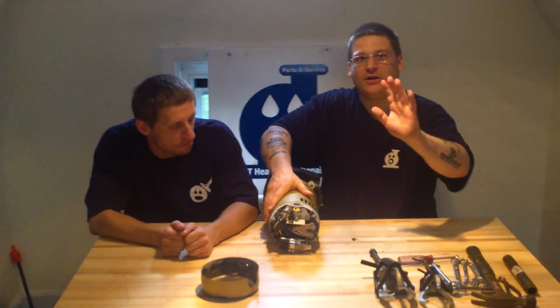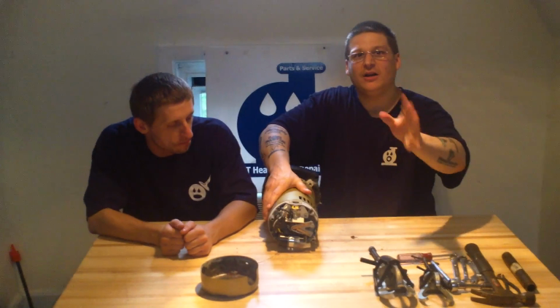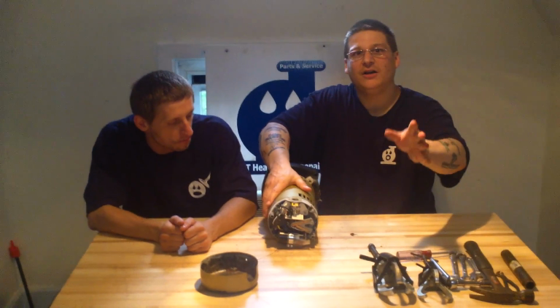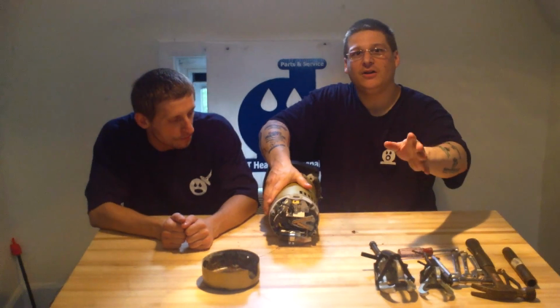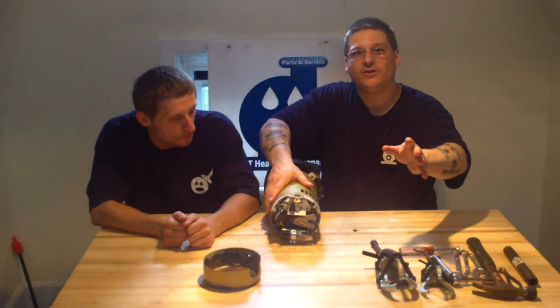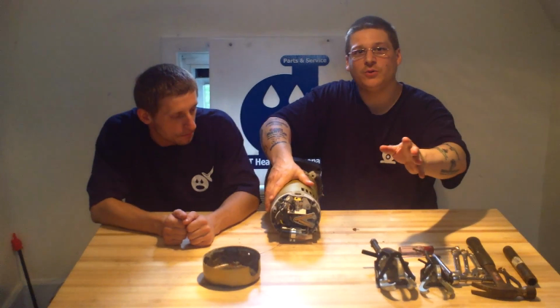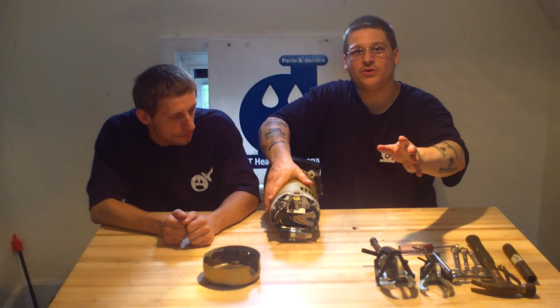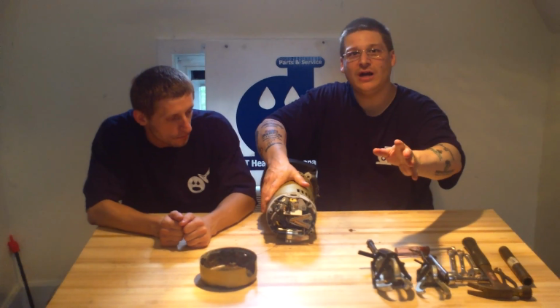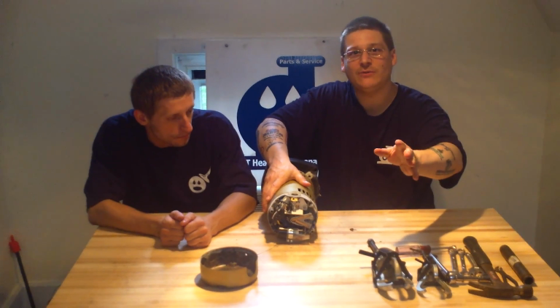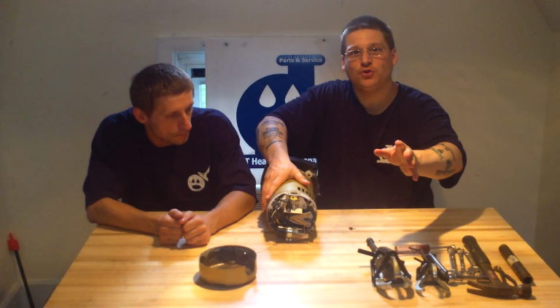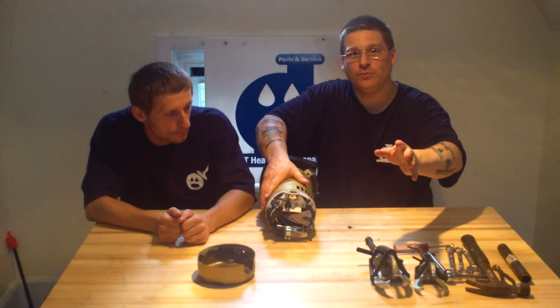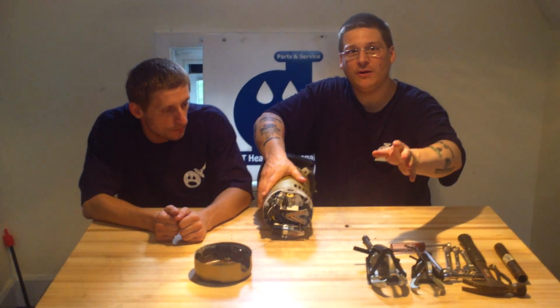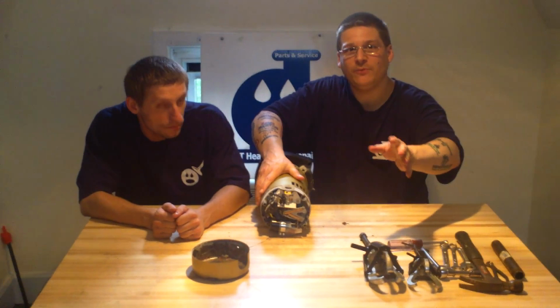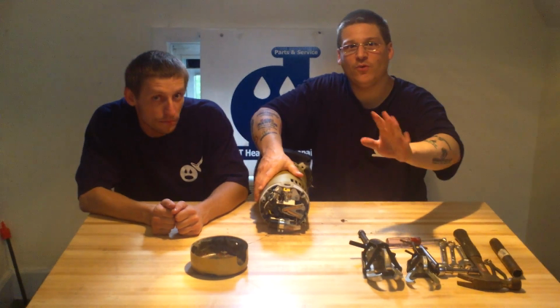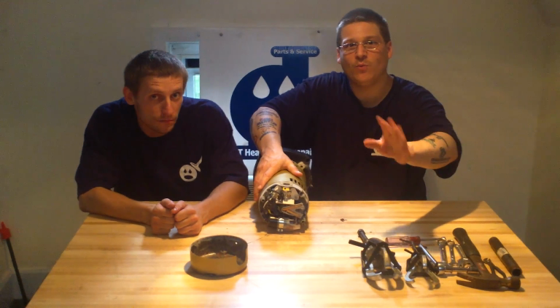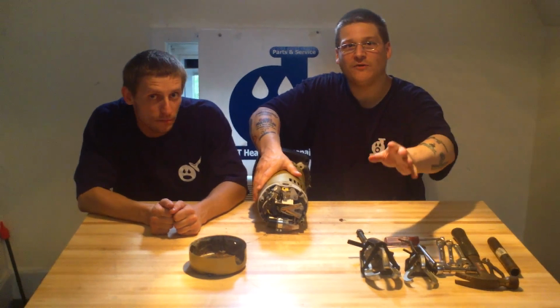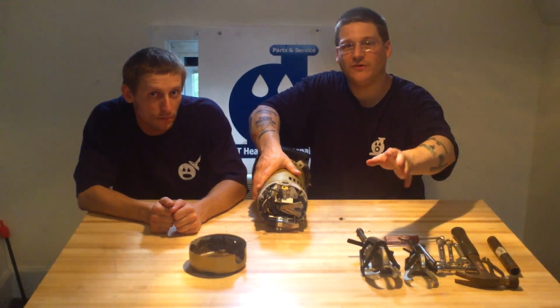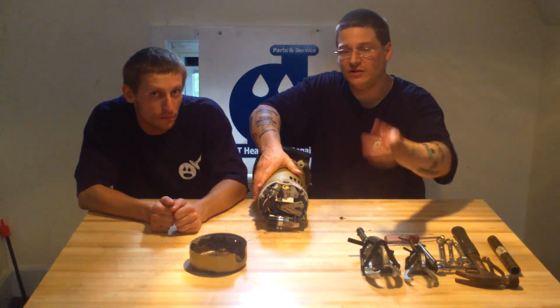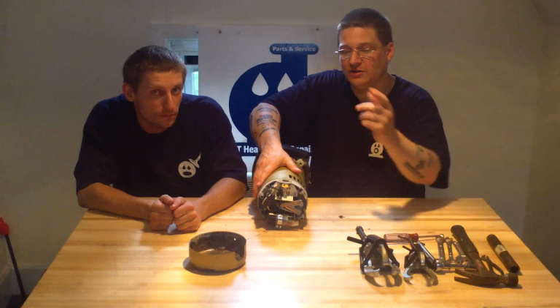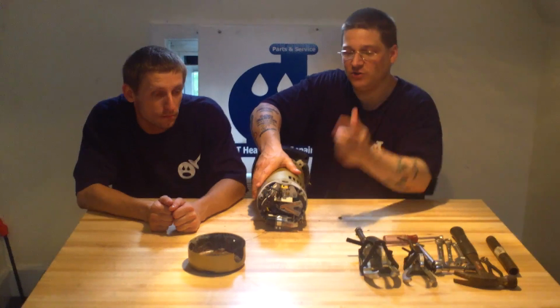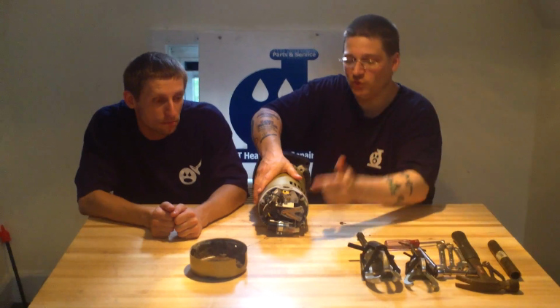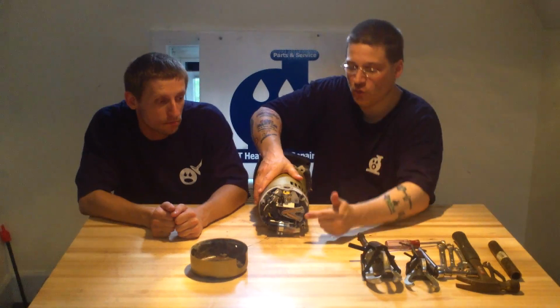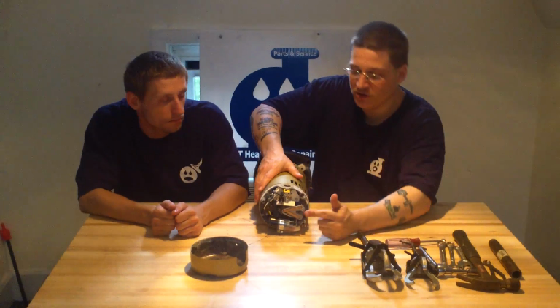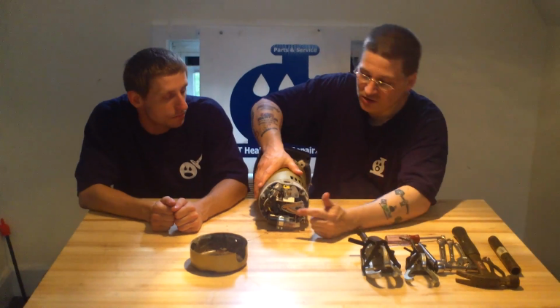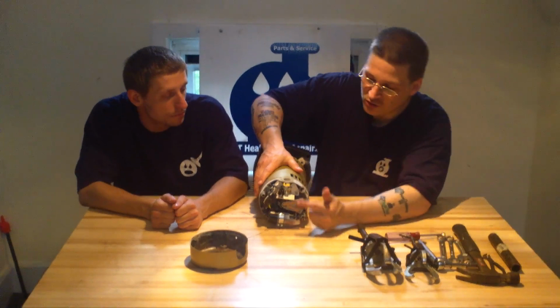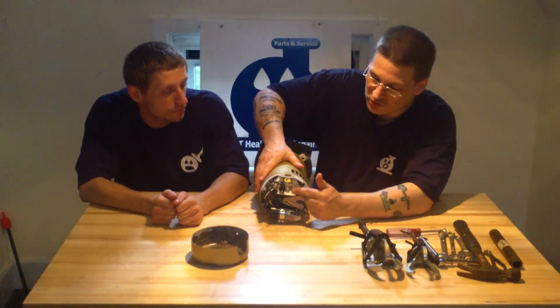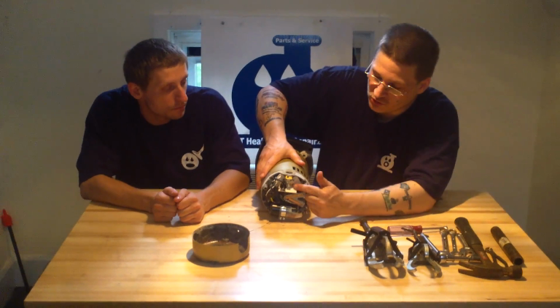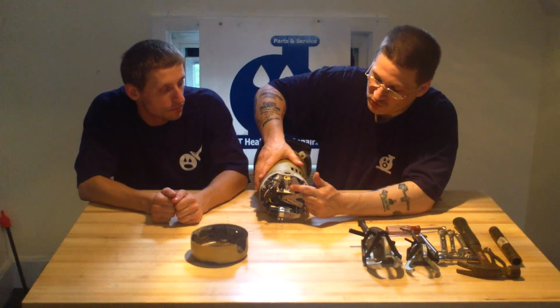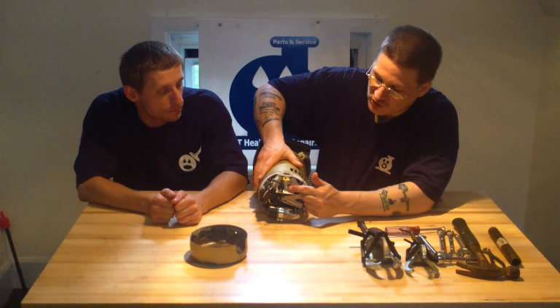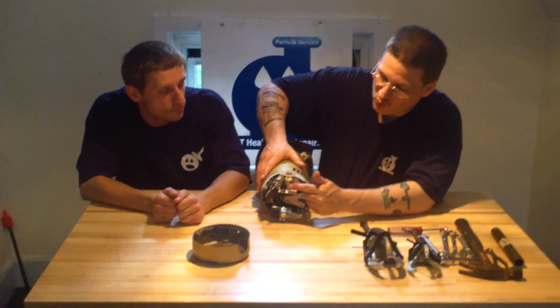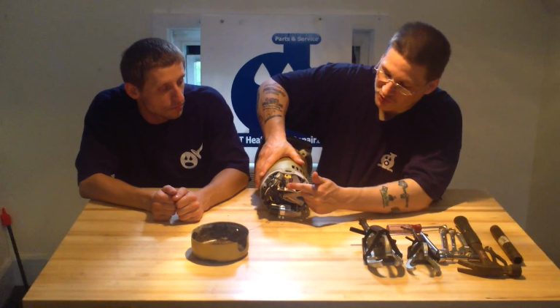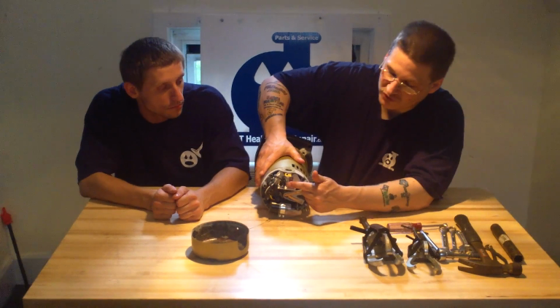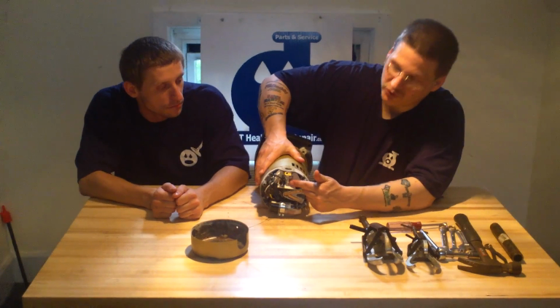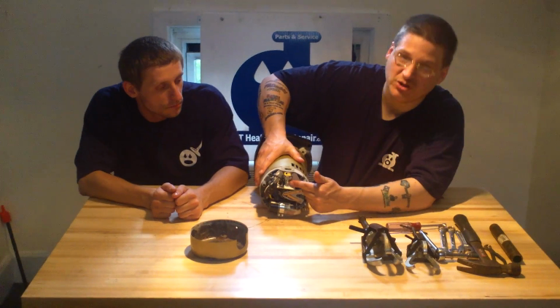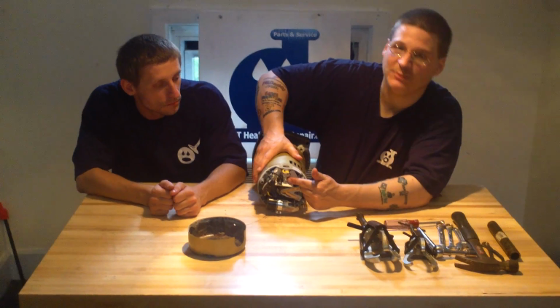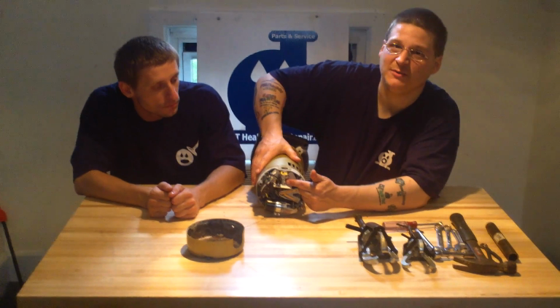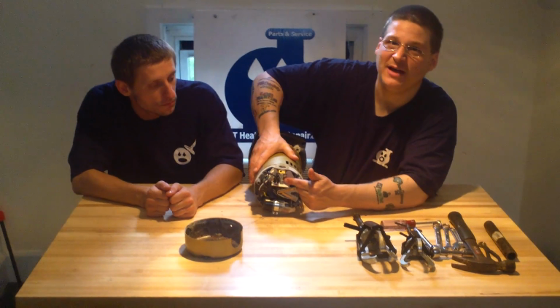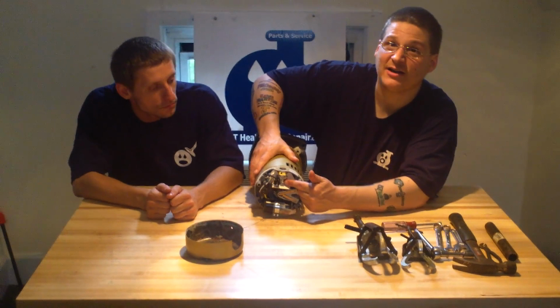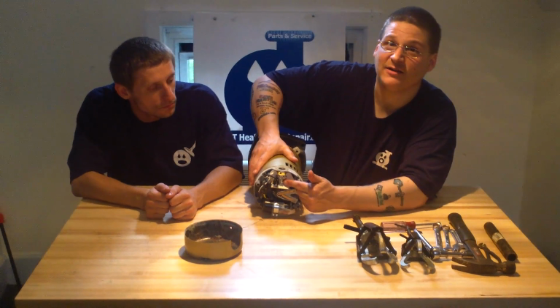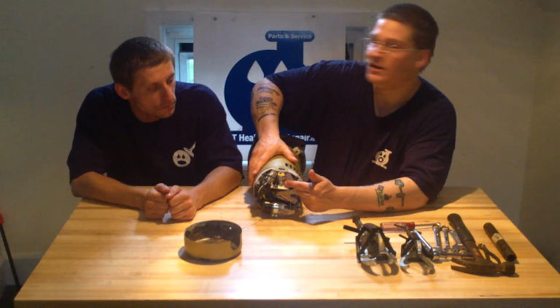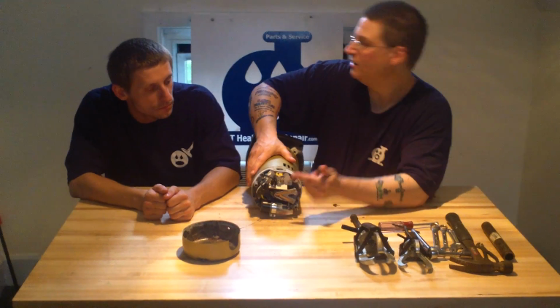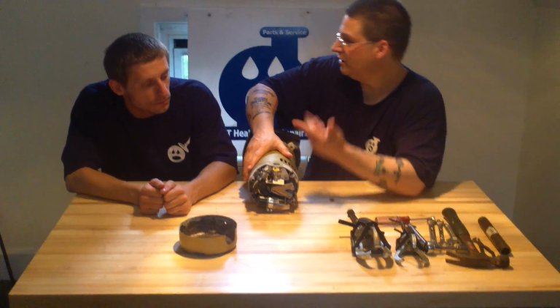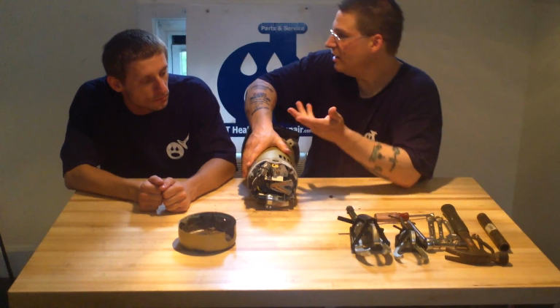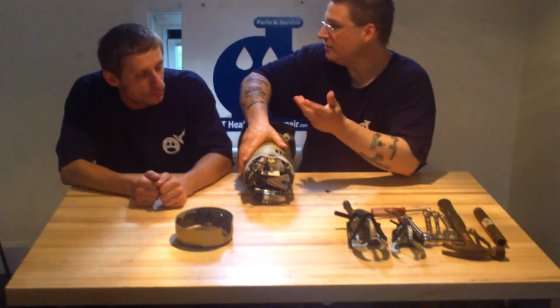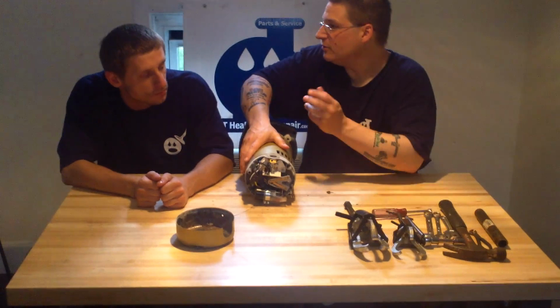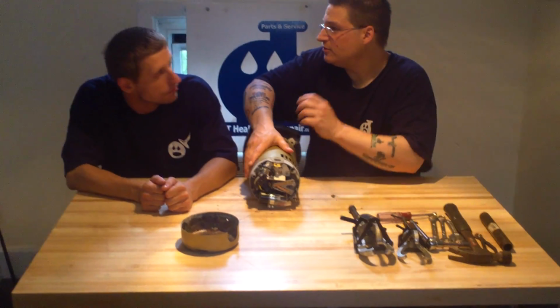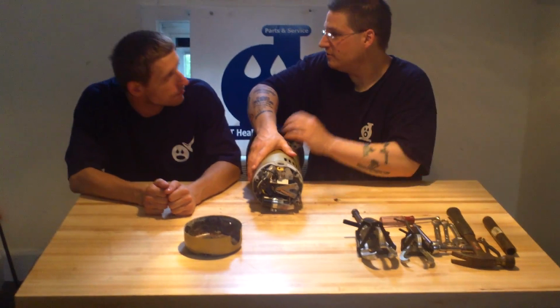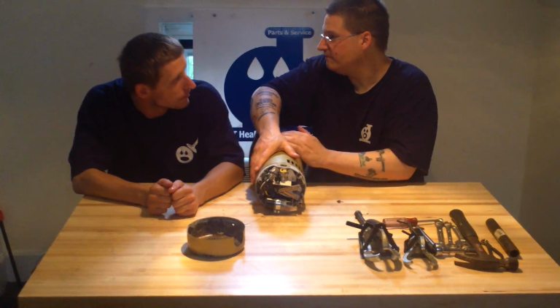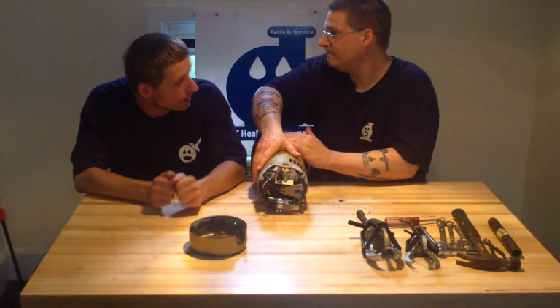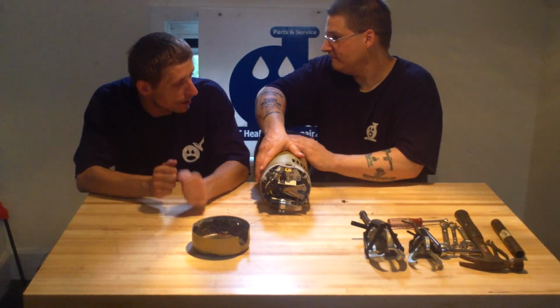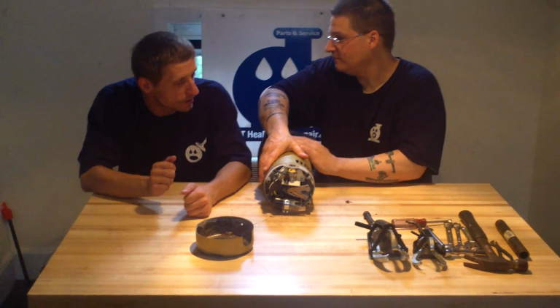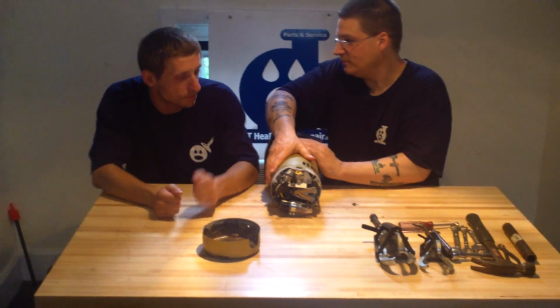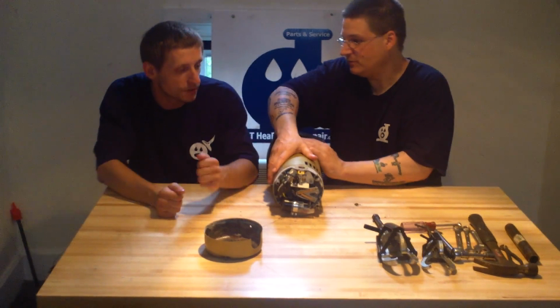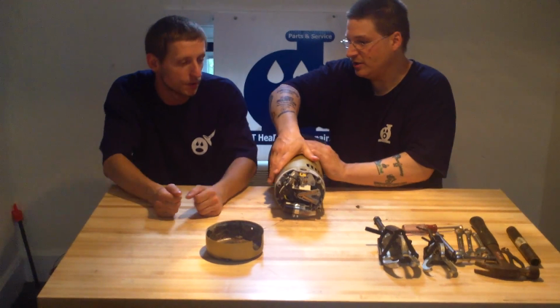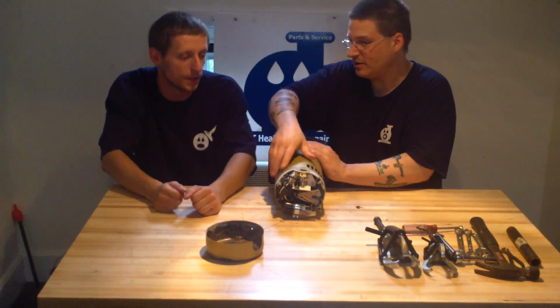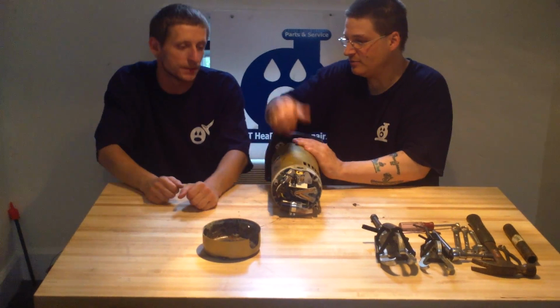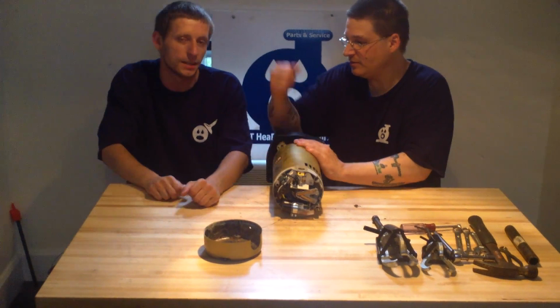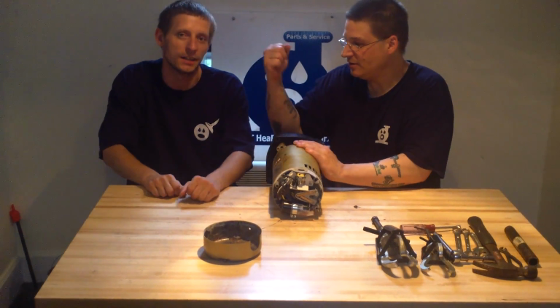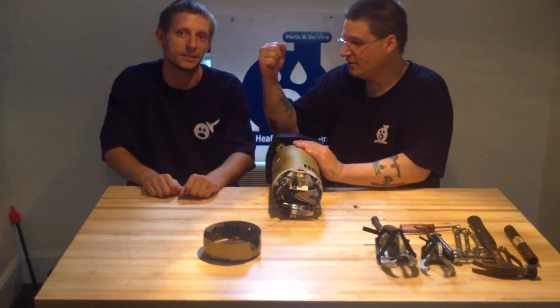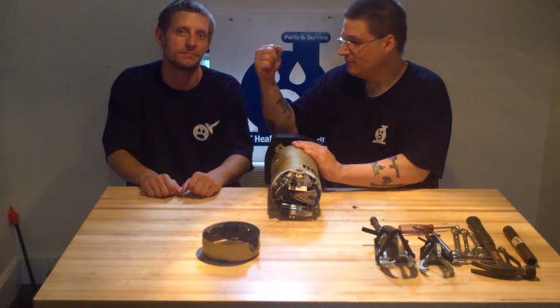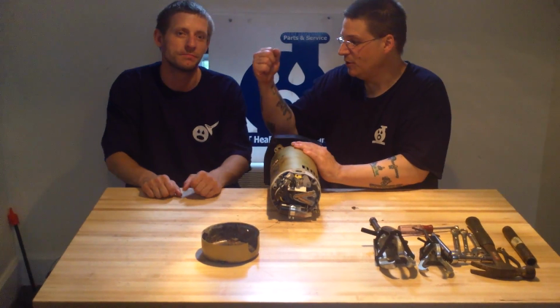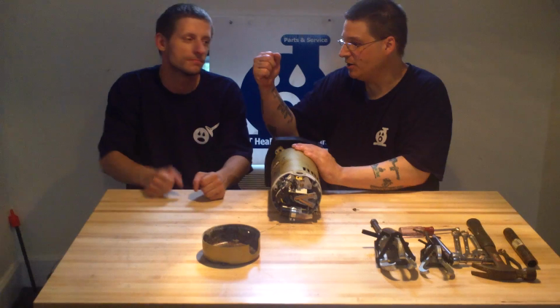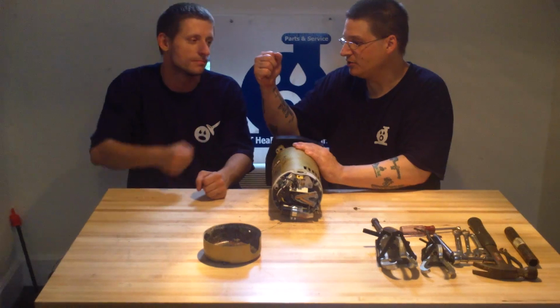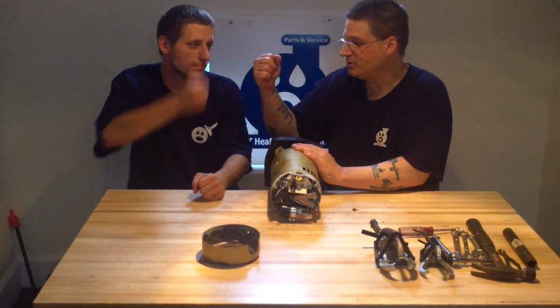Remember, if you want to switch your Hayward Super Pump from 115 to 220, you can do so with this little clip in the back. All right, Lucas — awesome. See you guys. Peace.